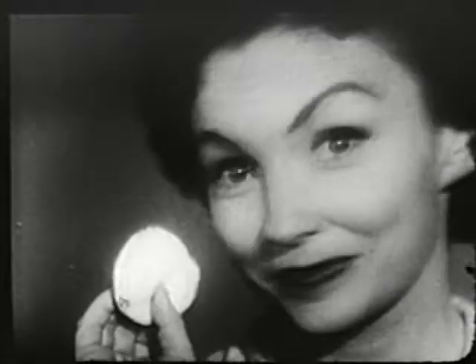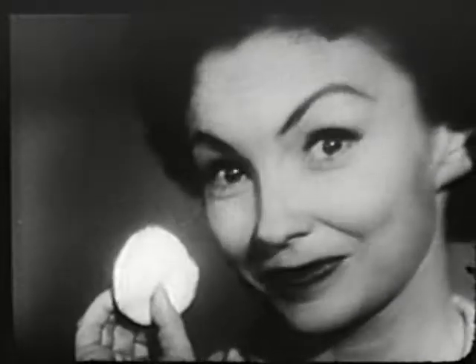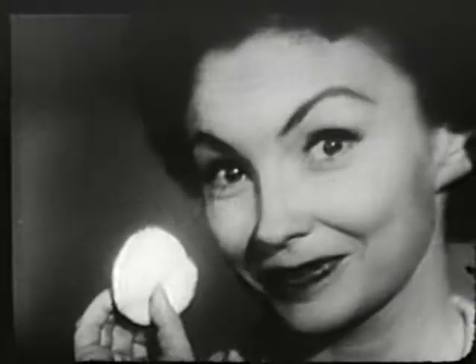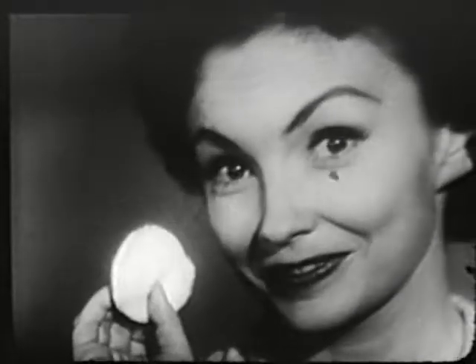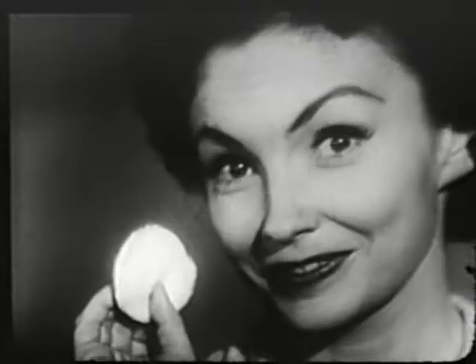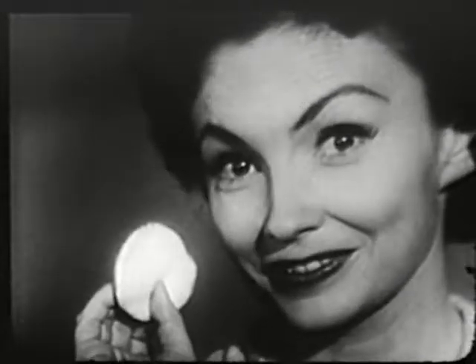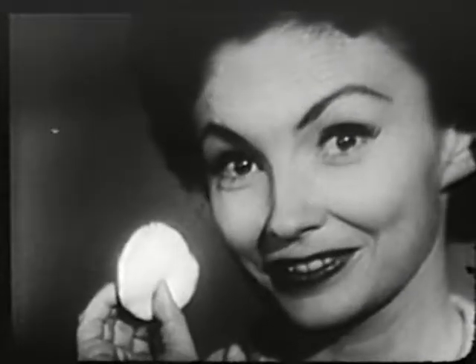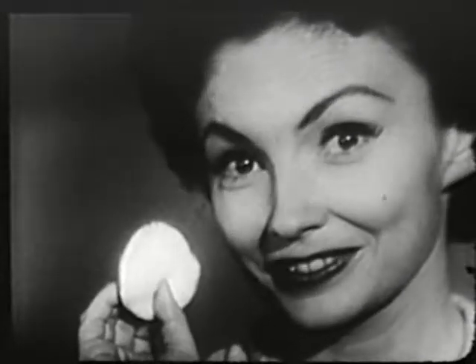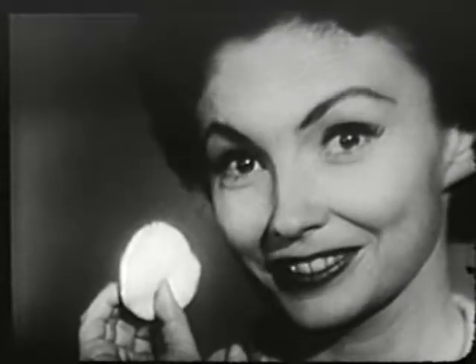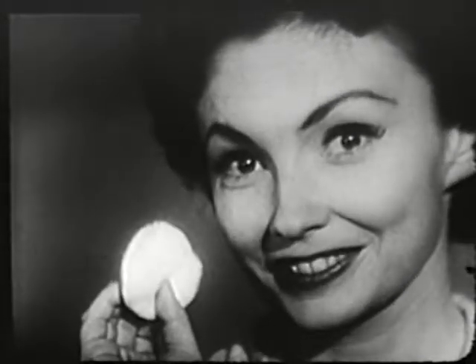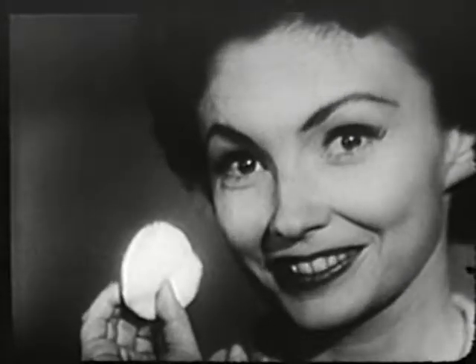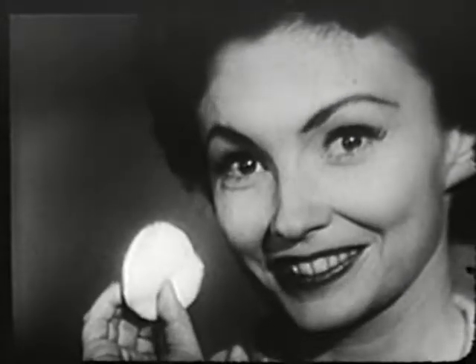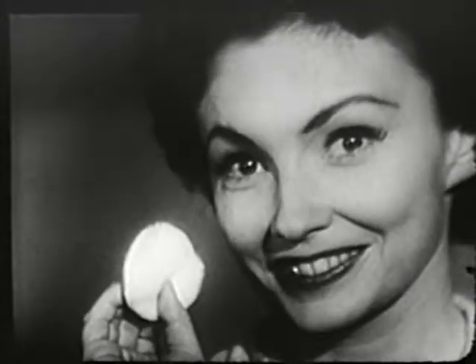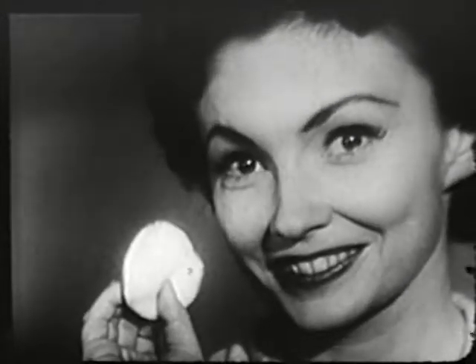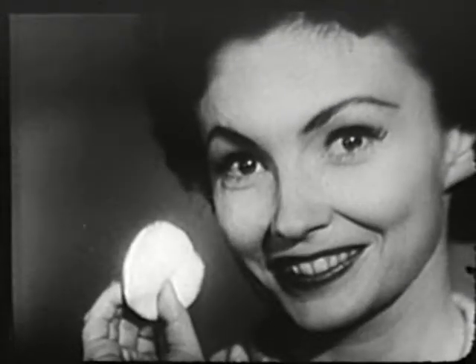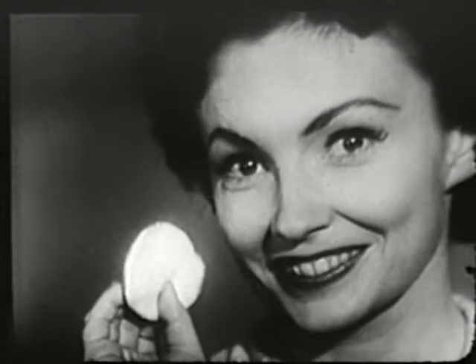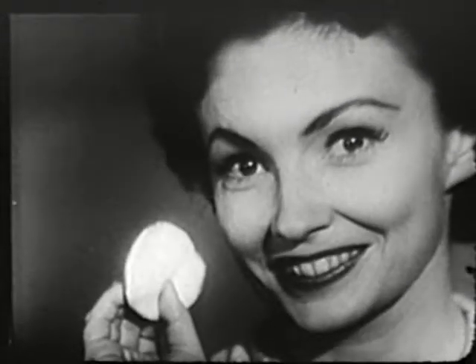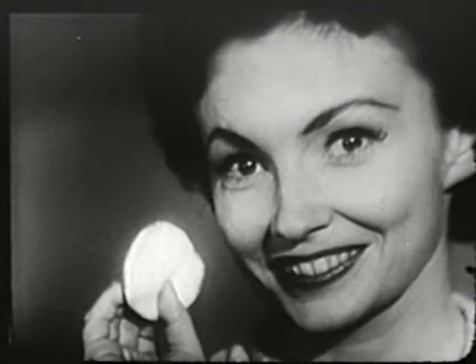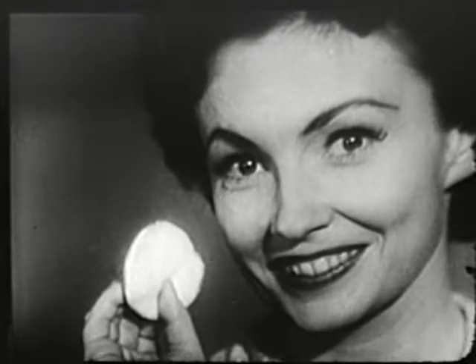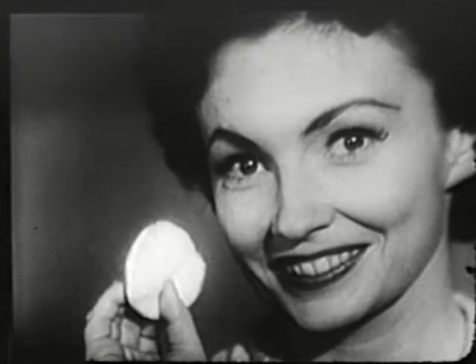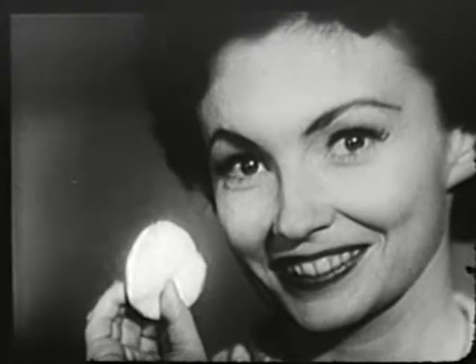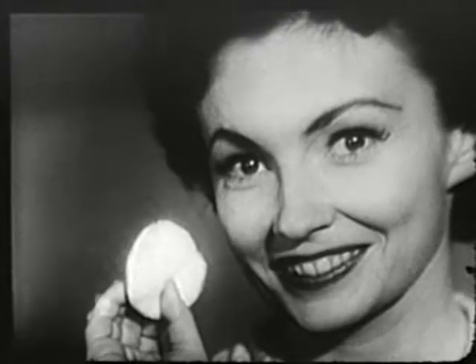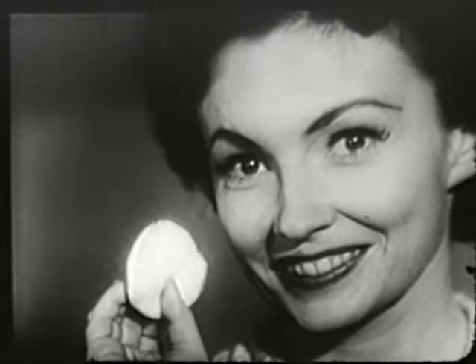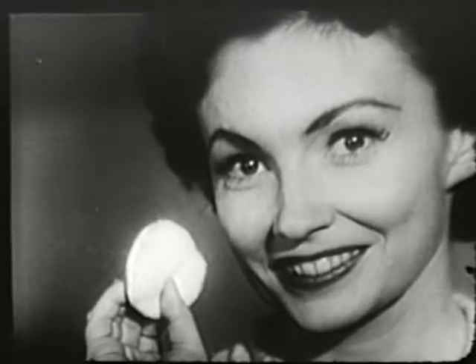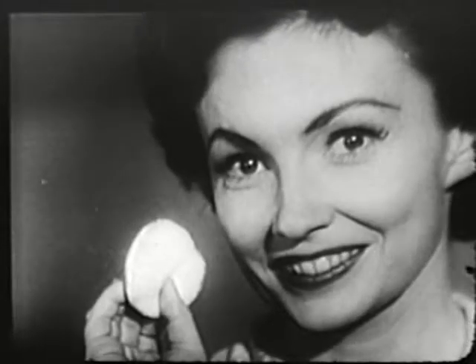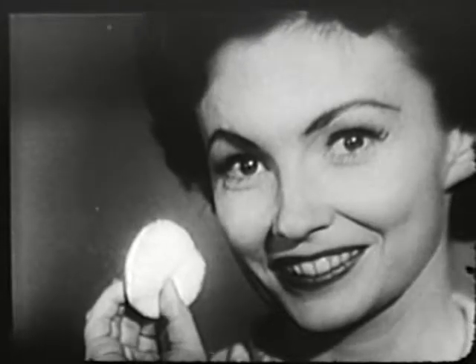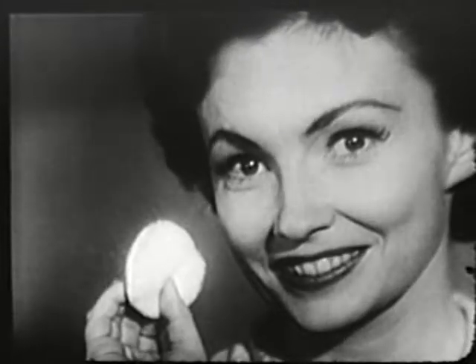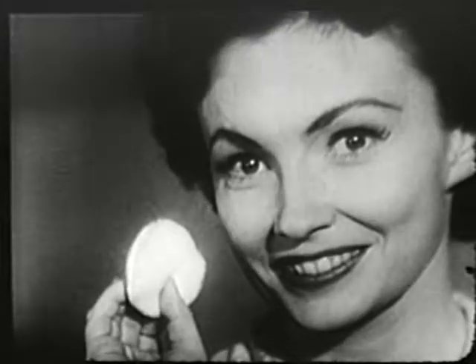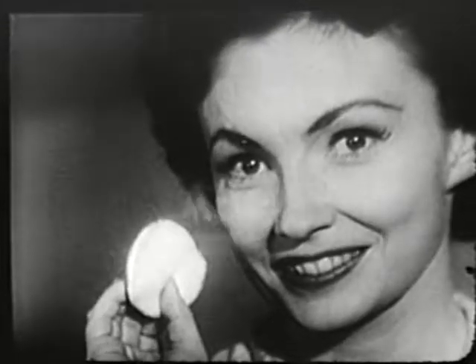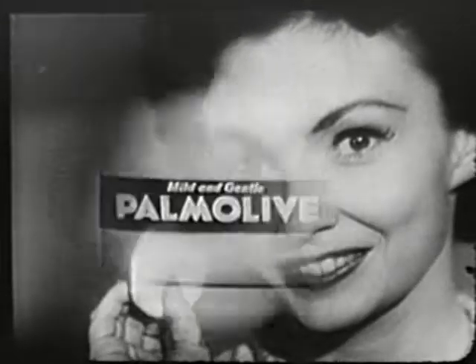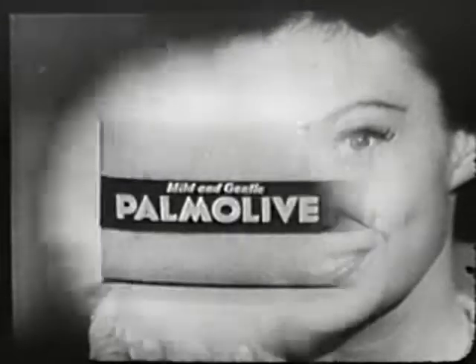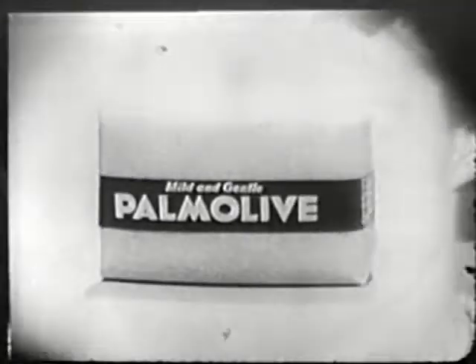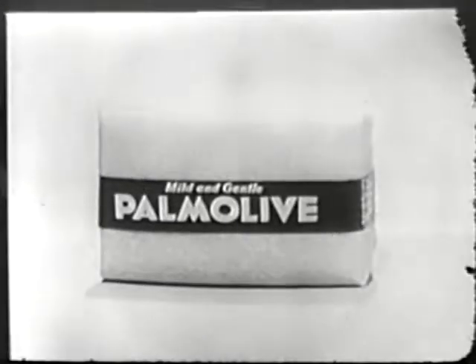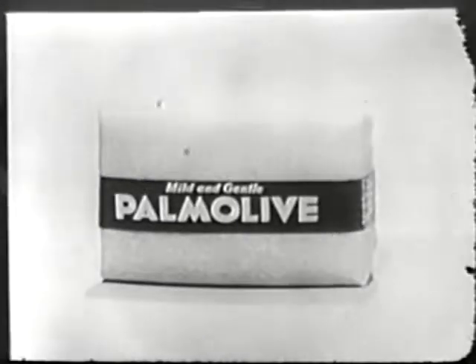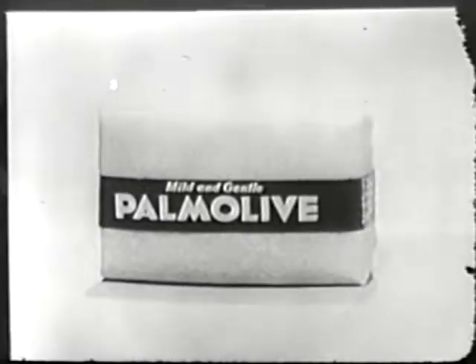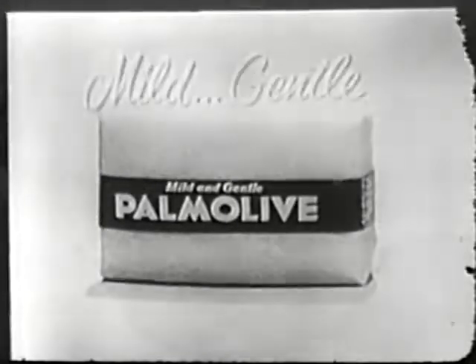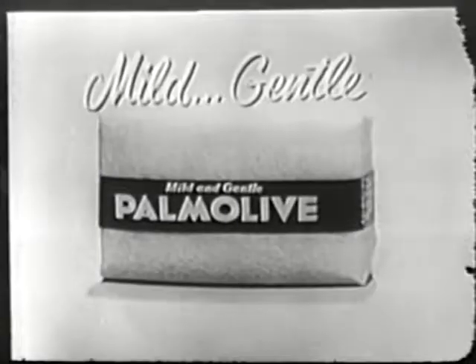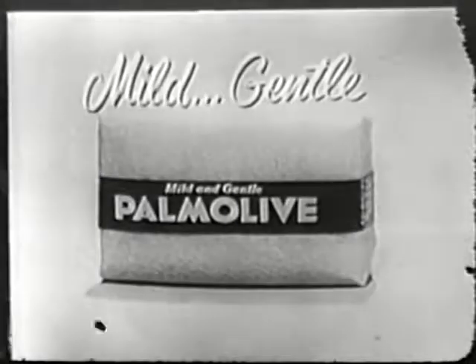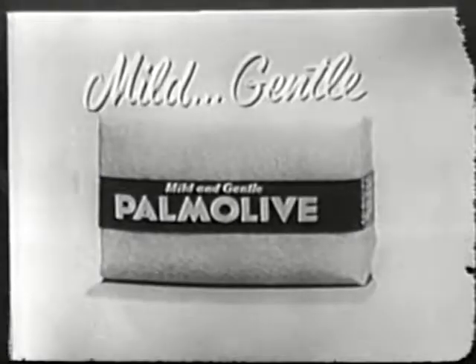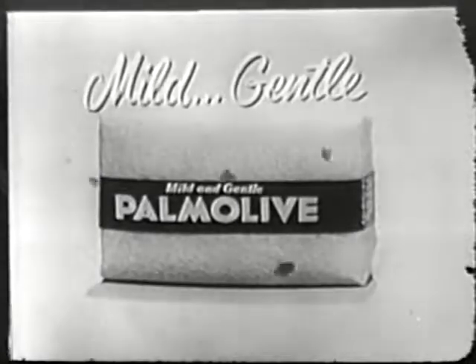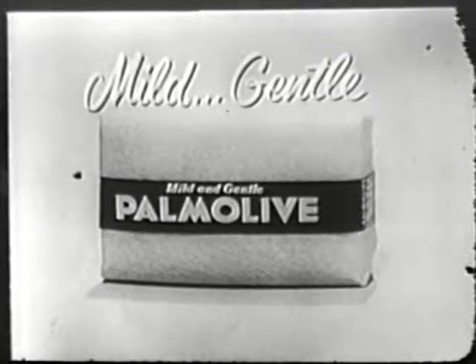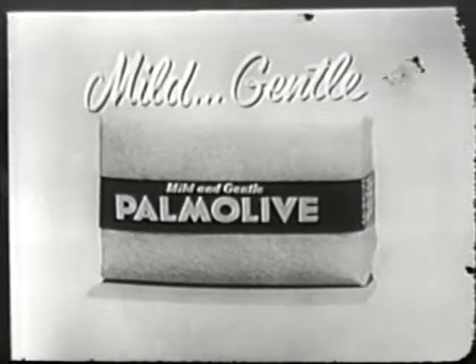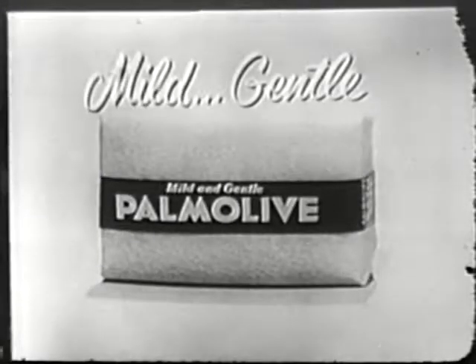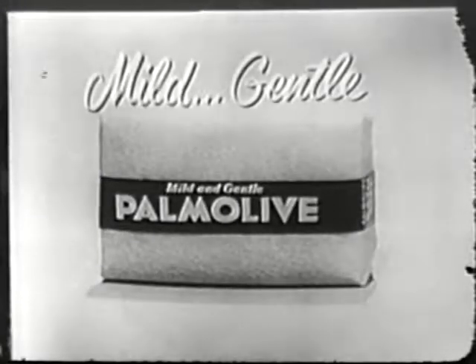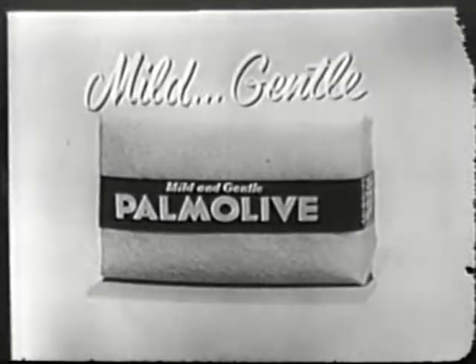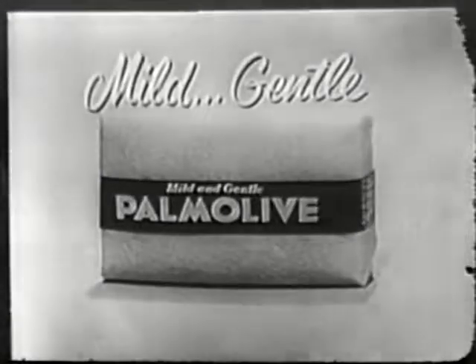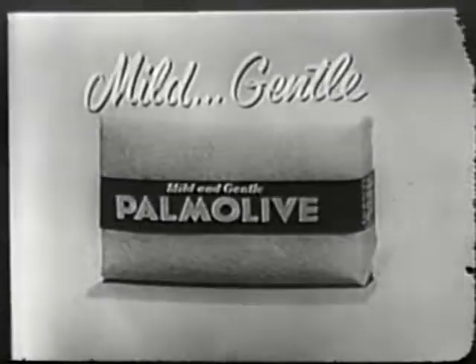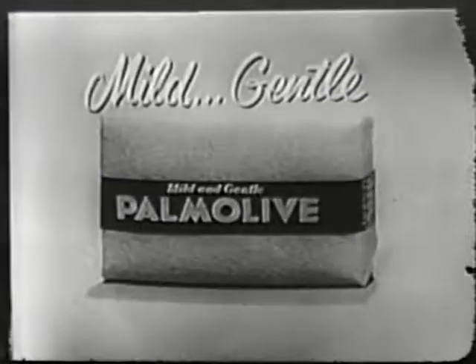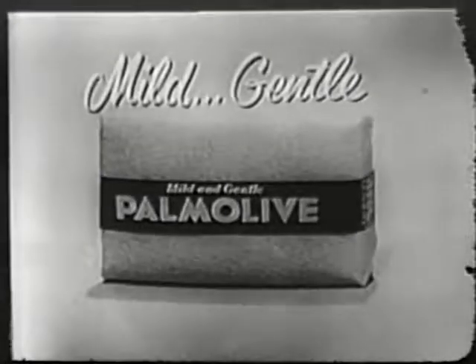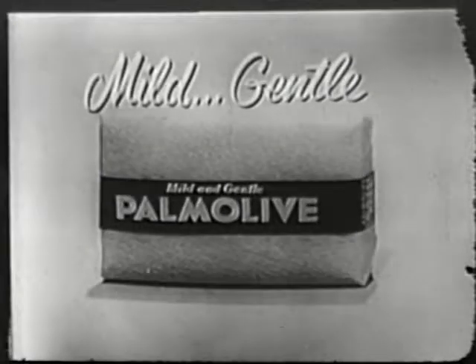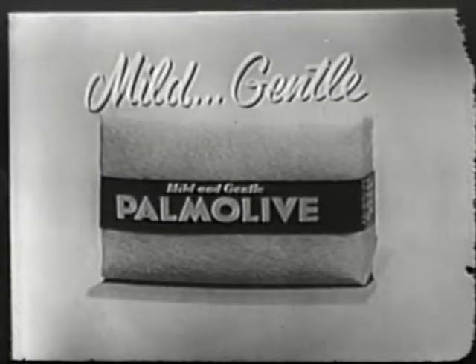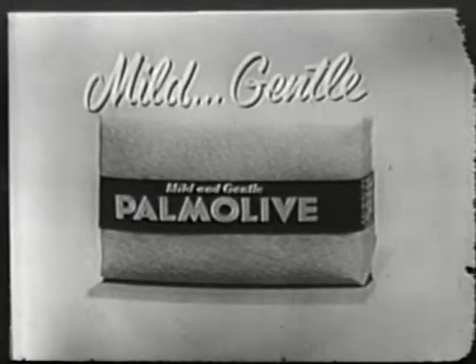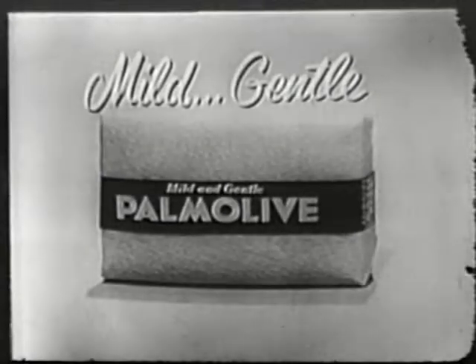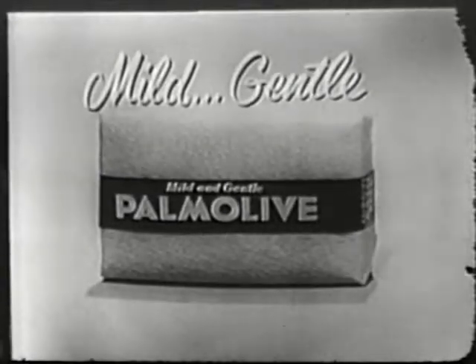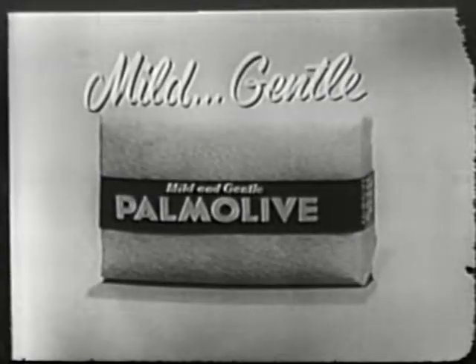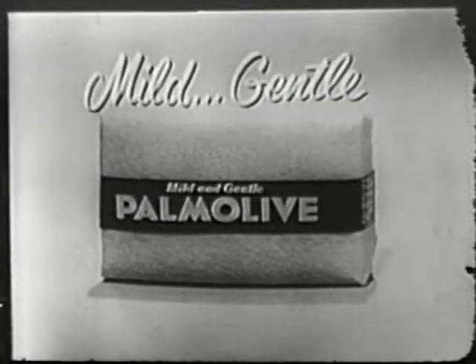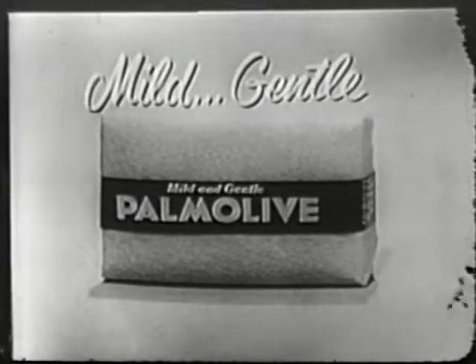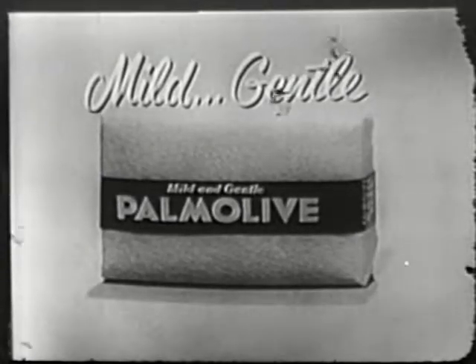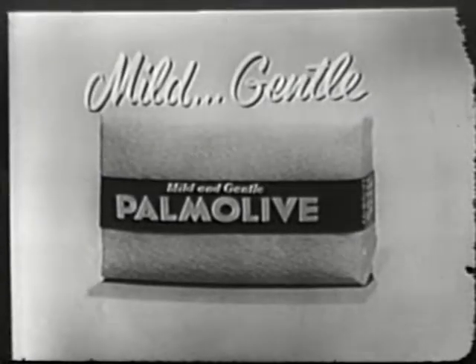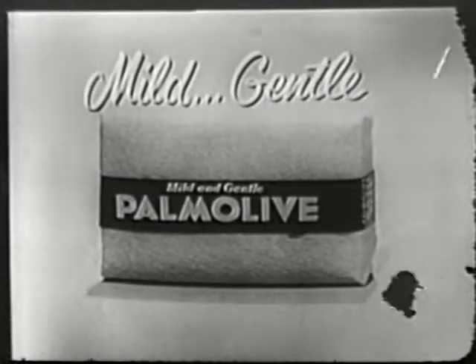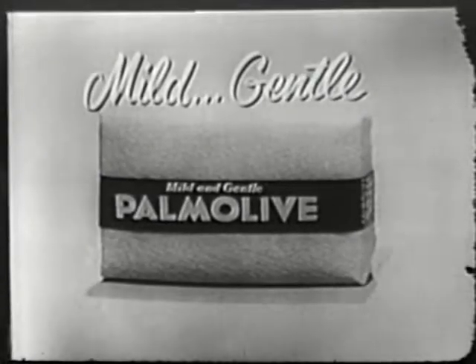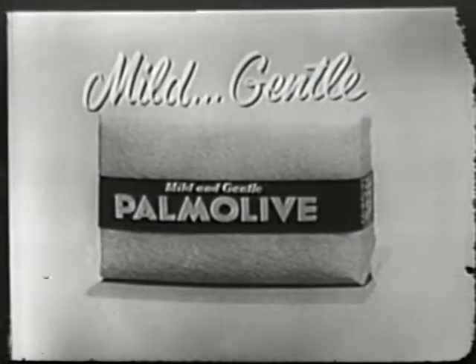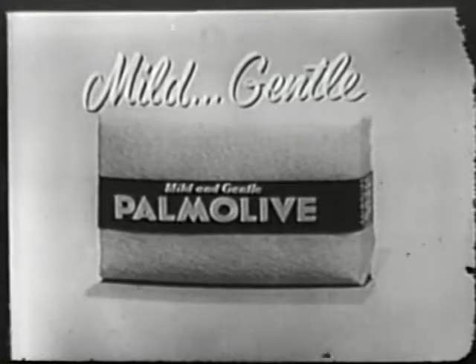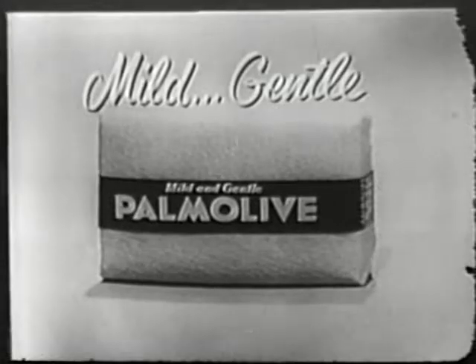Your face is Palmolive clean, deep down clean. Get mild, gentle Palmolive soap for a cleaner, fresher complexion today.